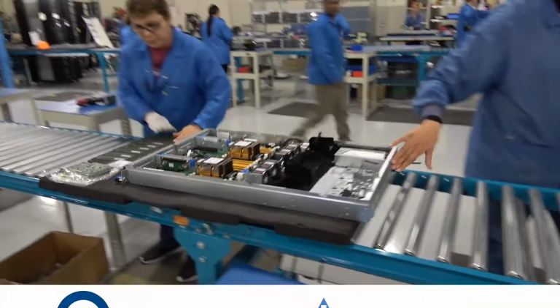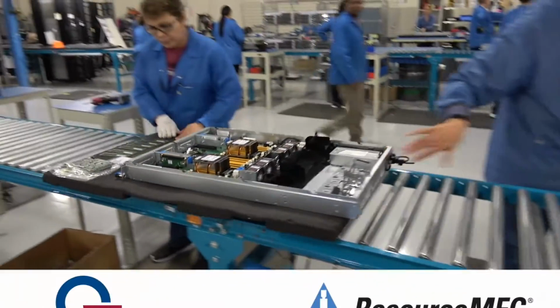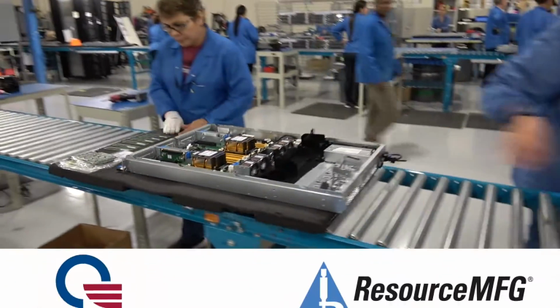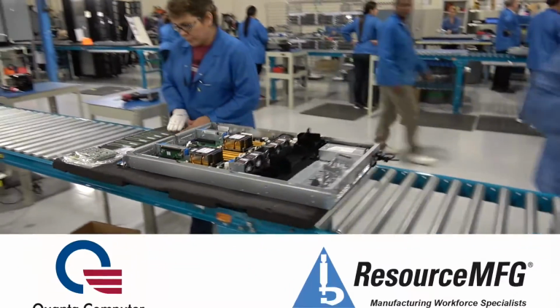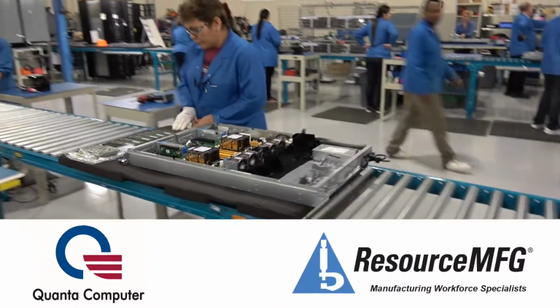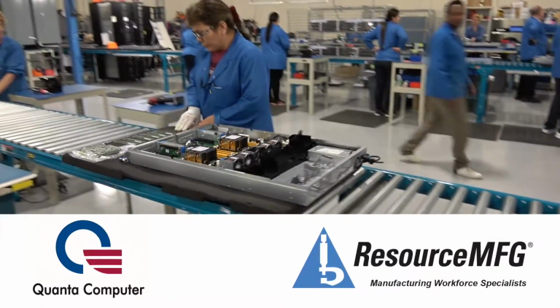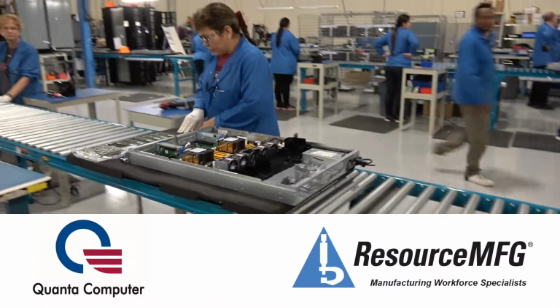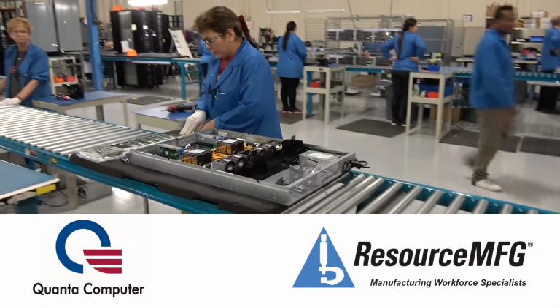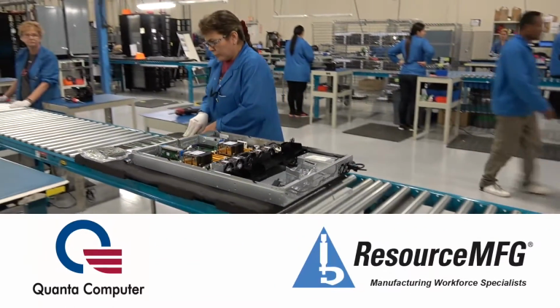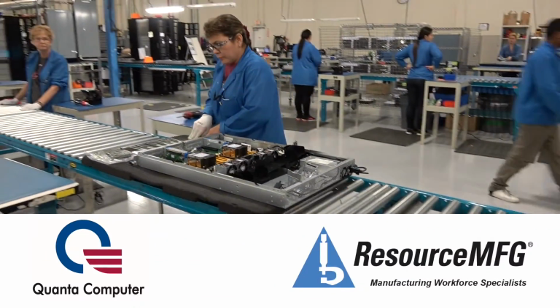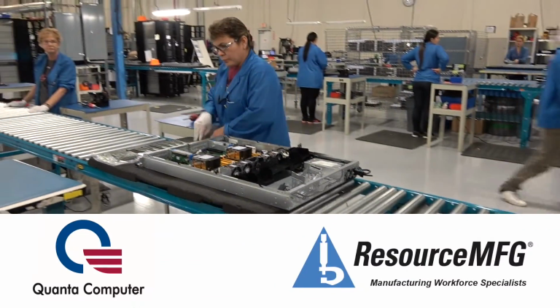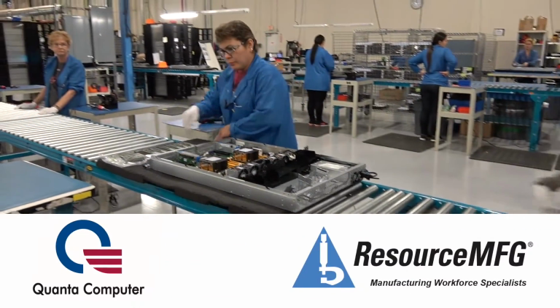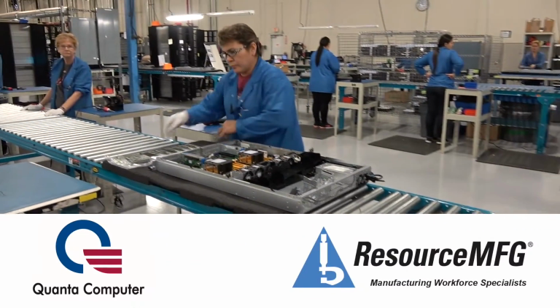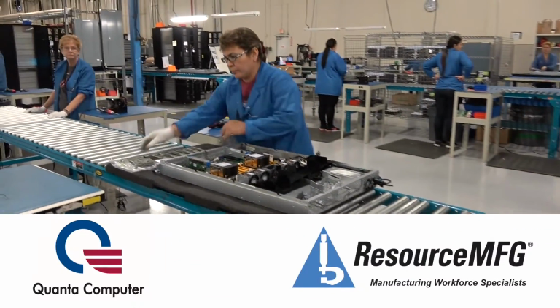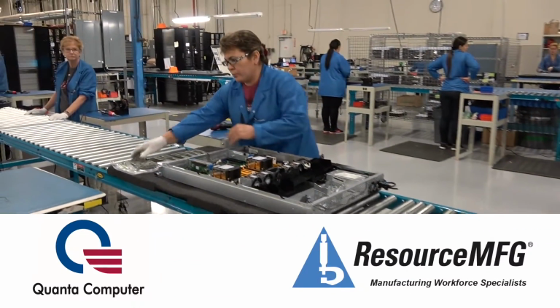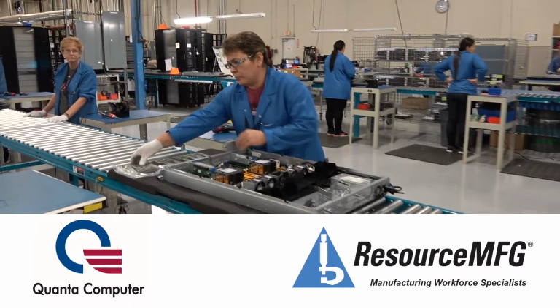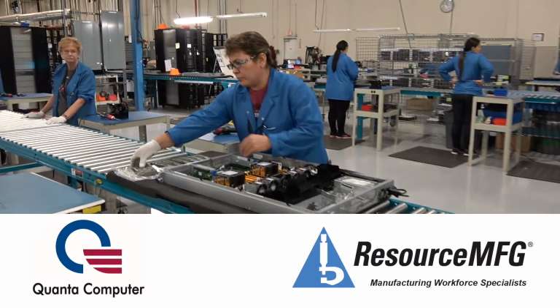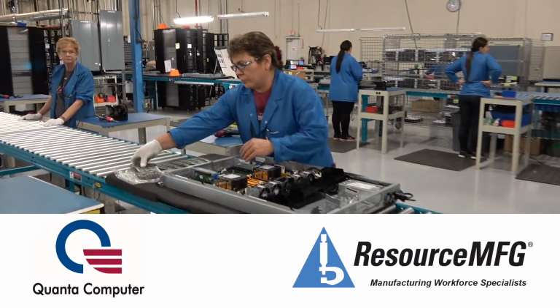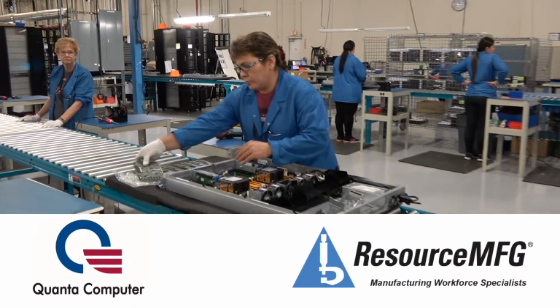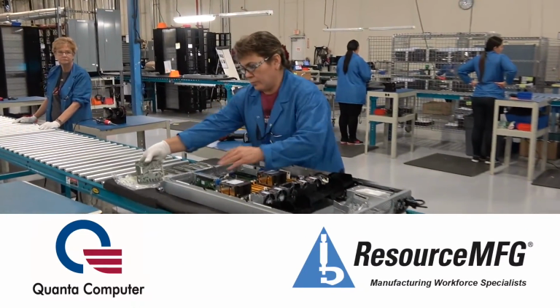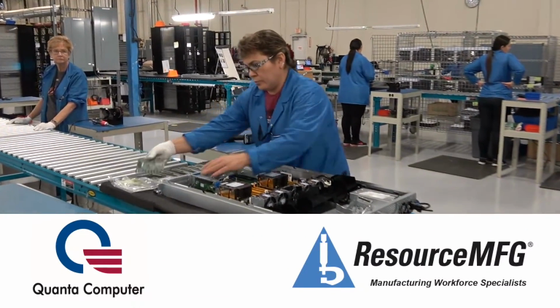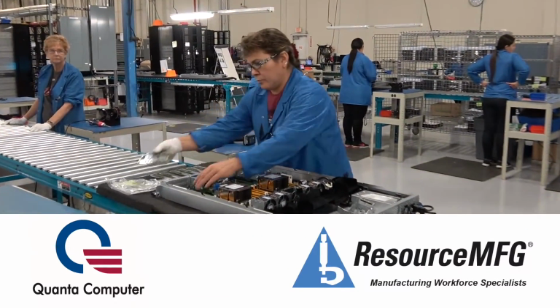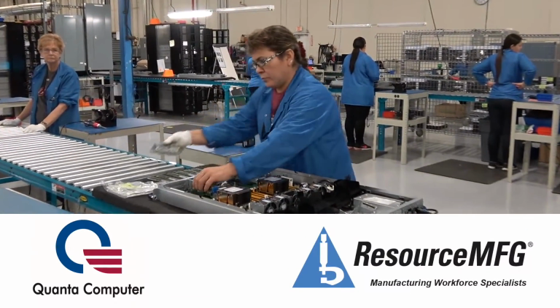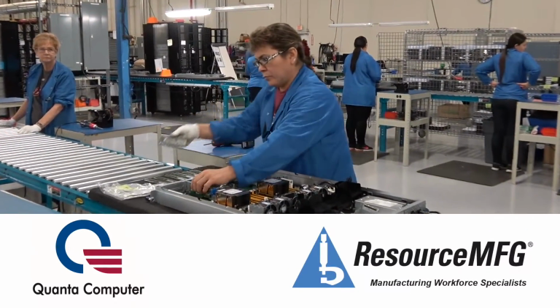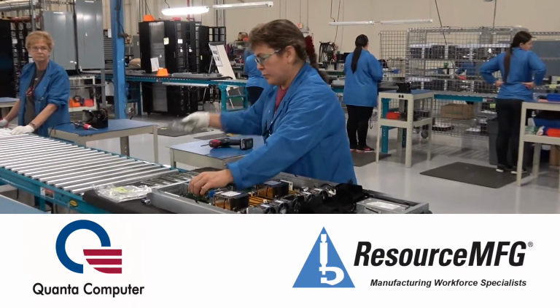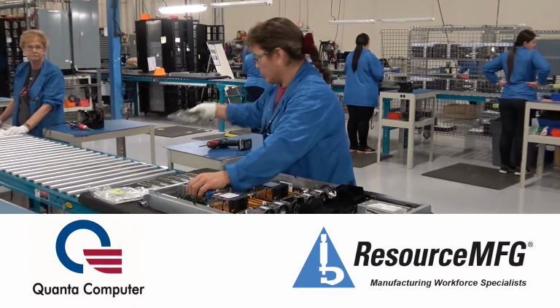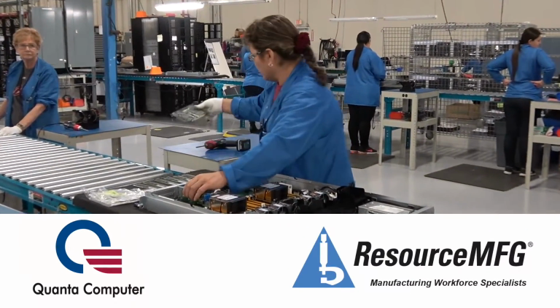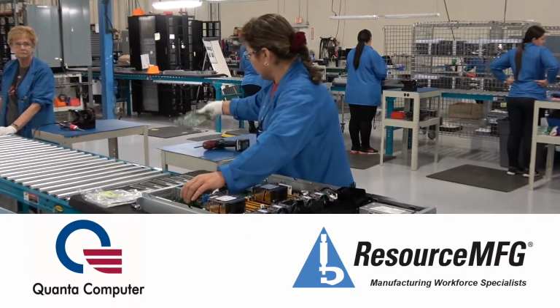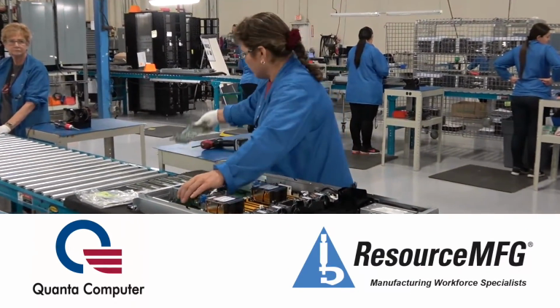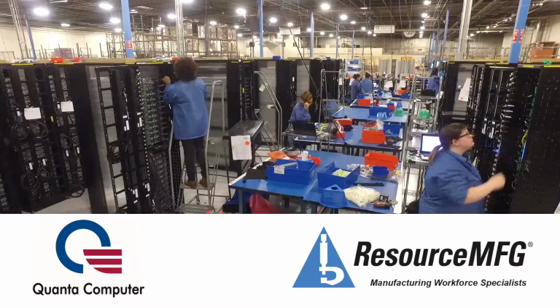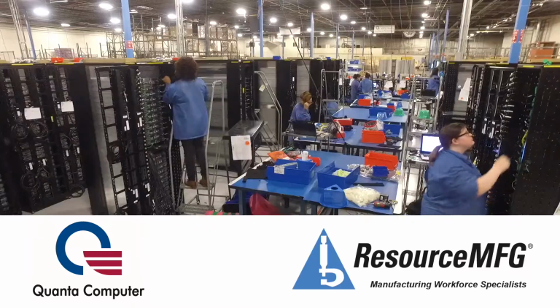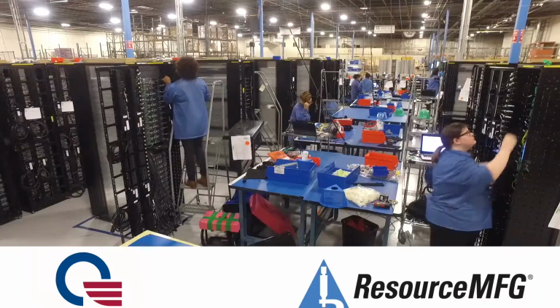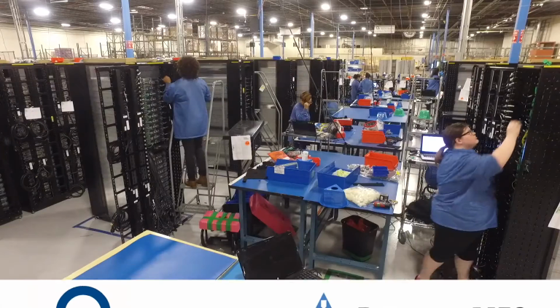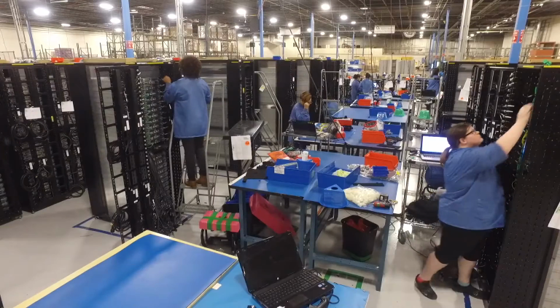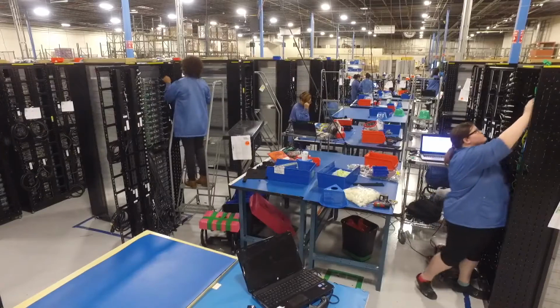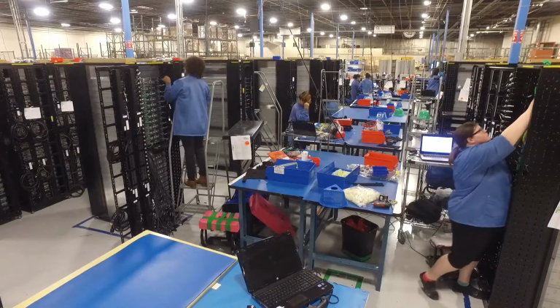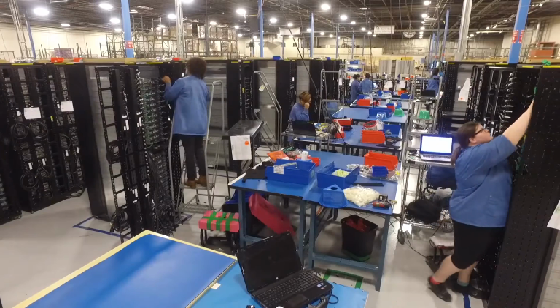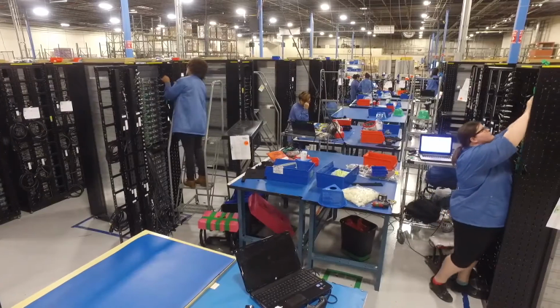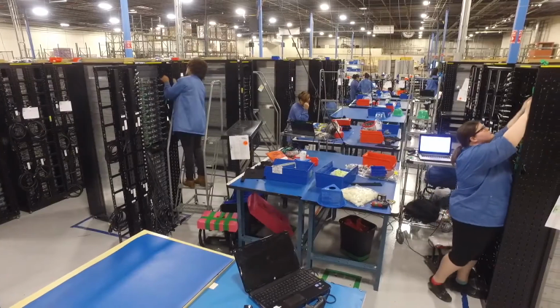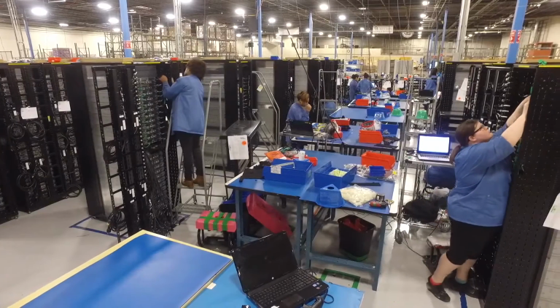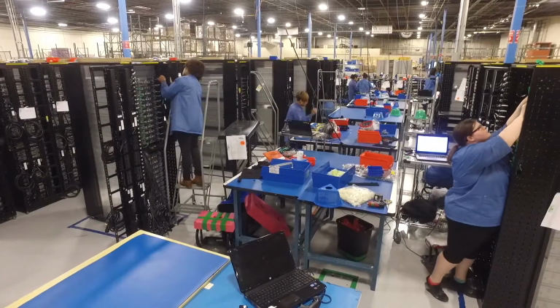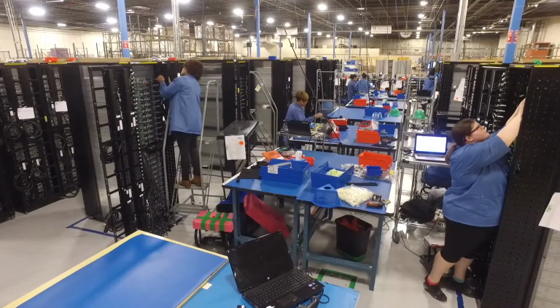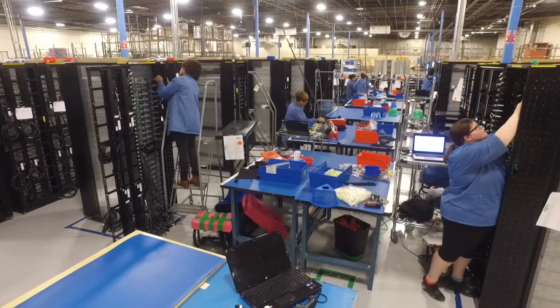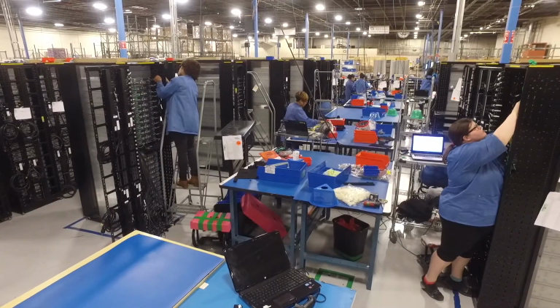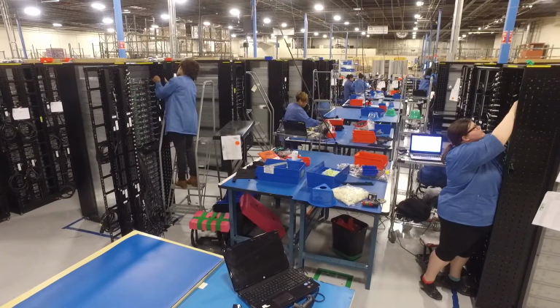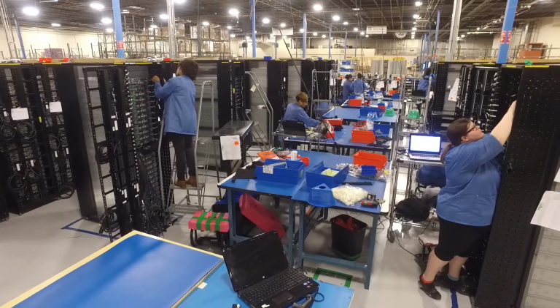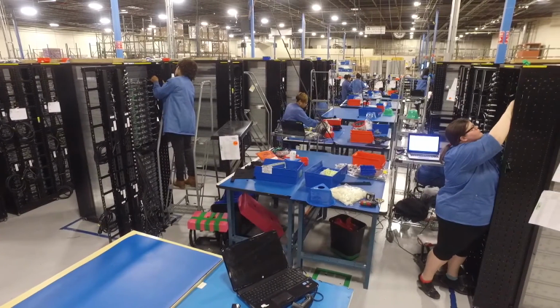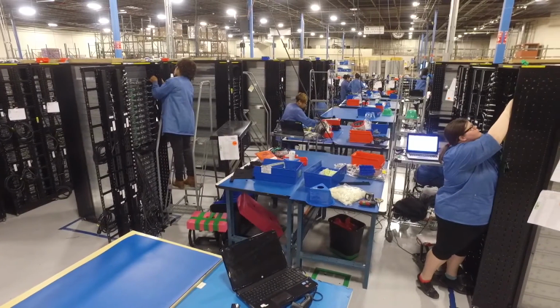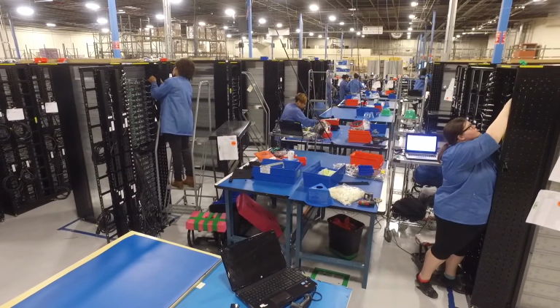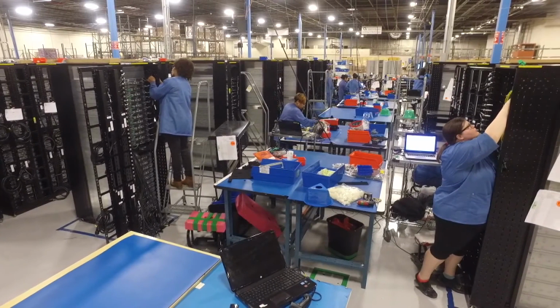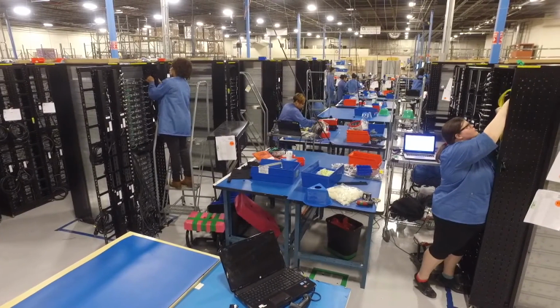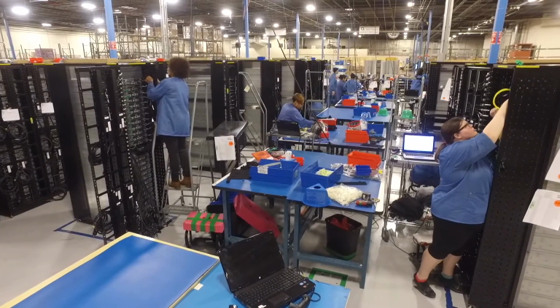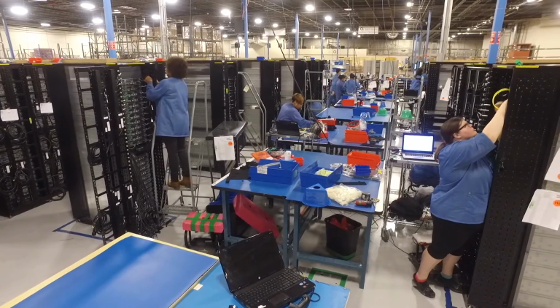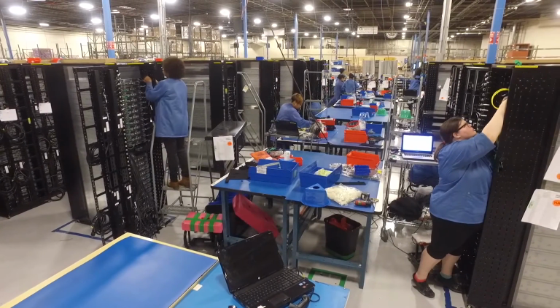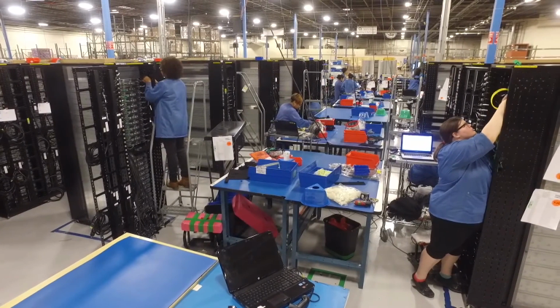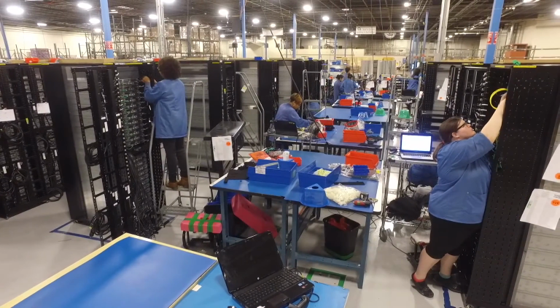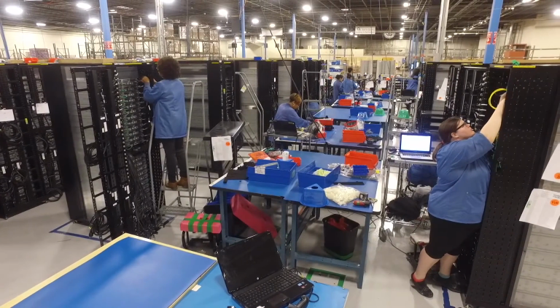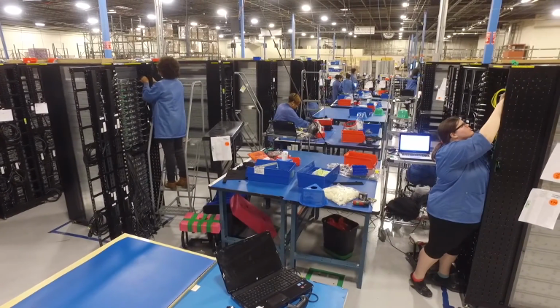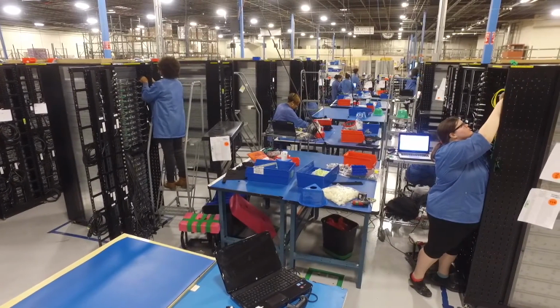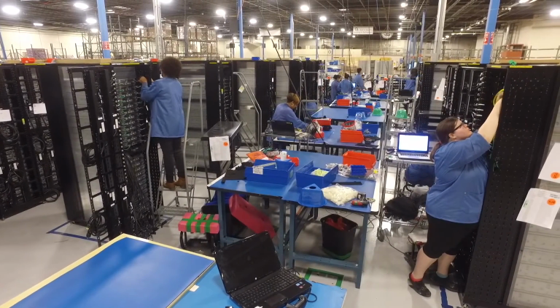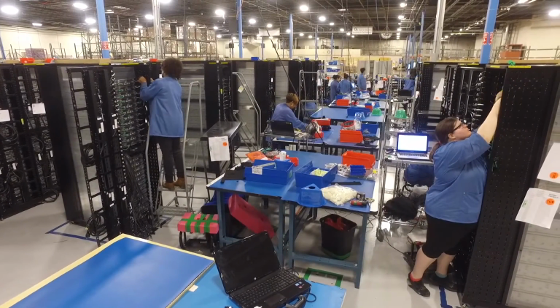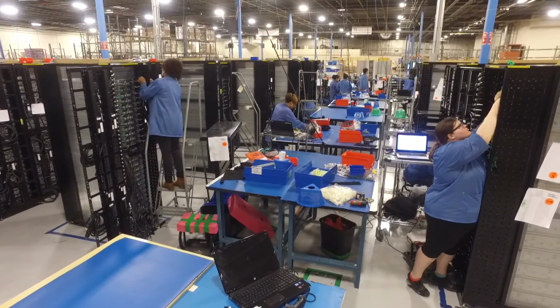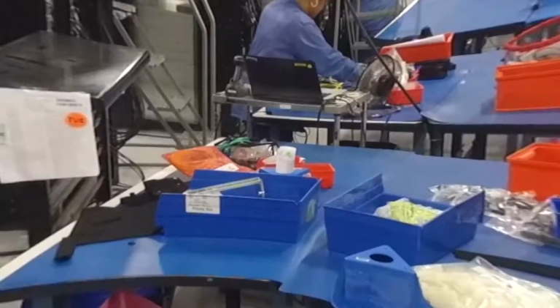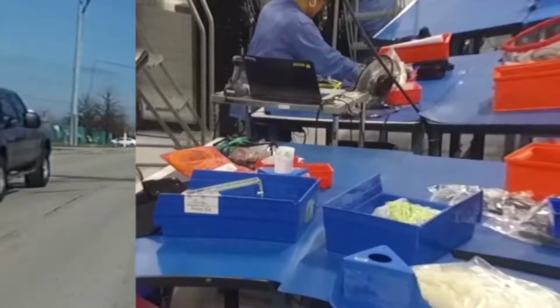Welcome to the Quanta Resource MFG Team. In this video we'll go over more details about working here.